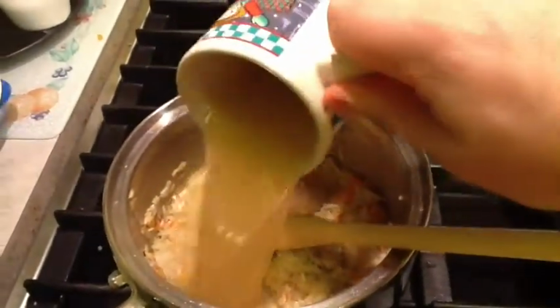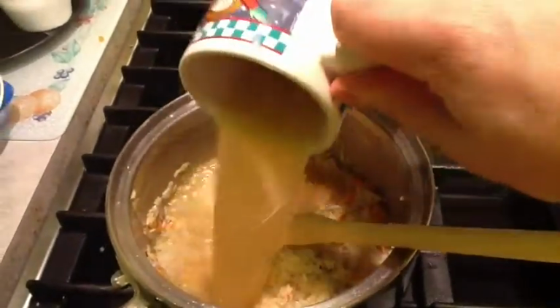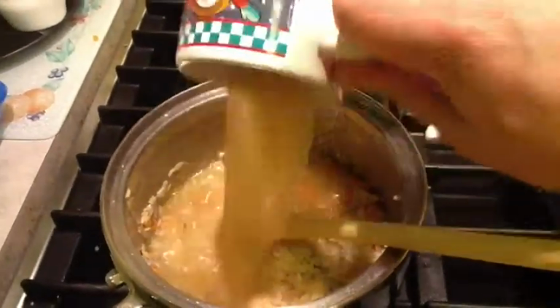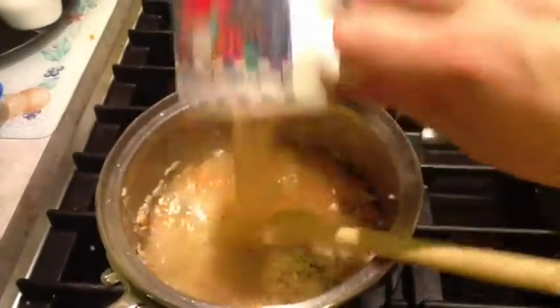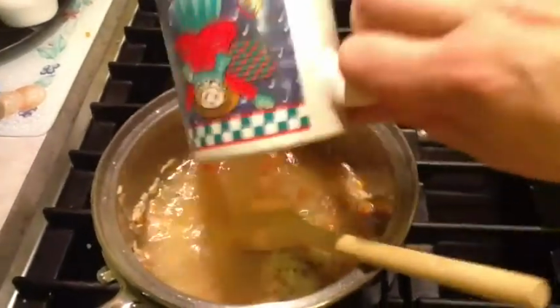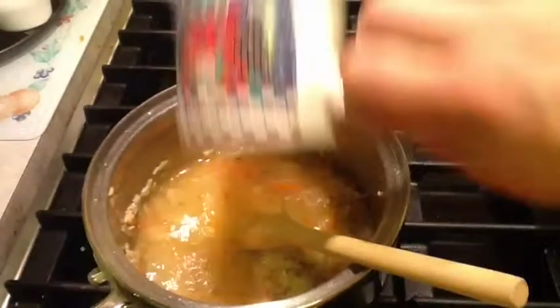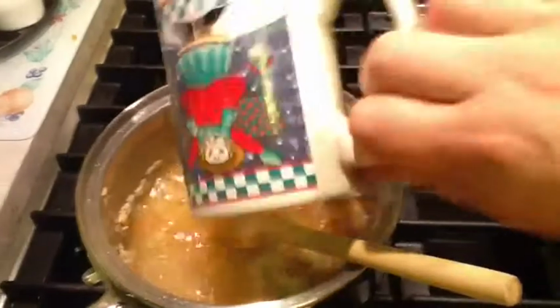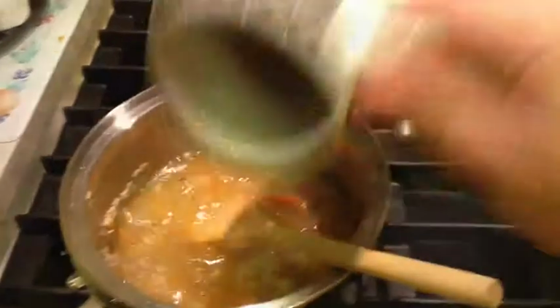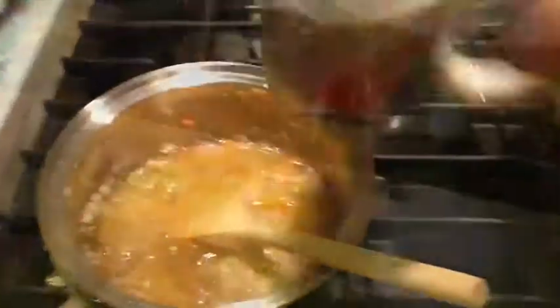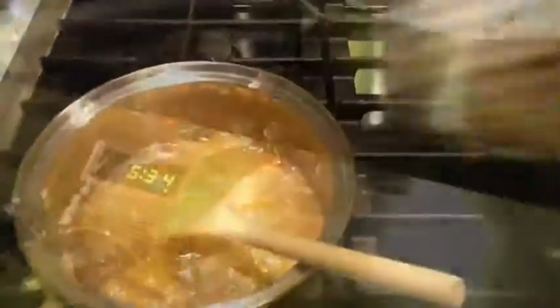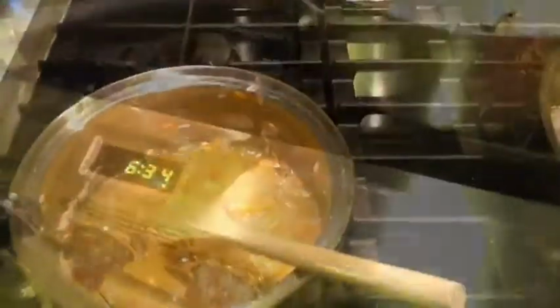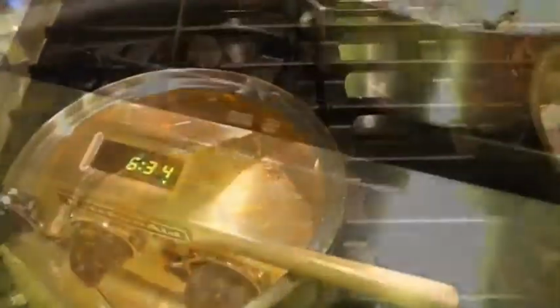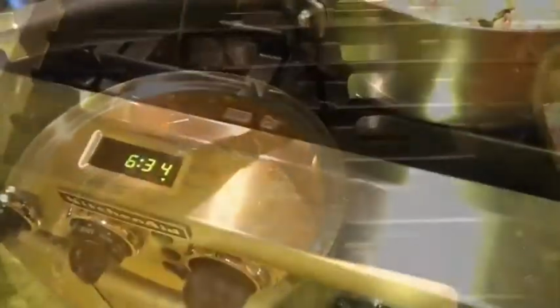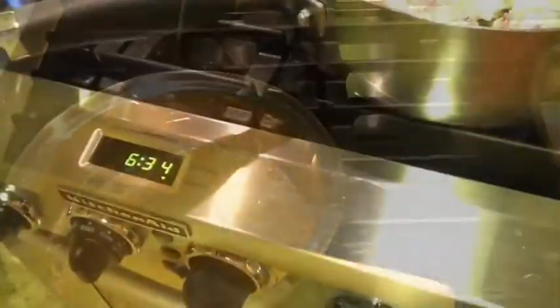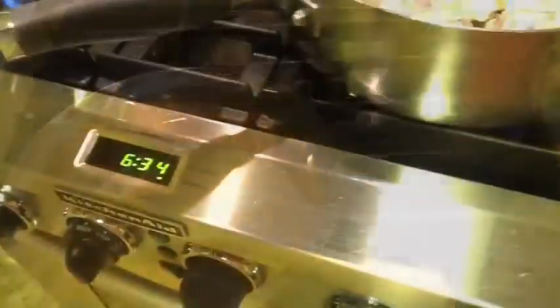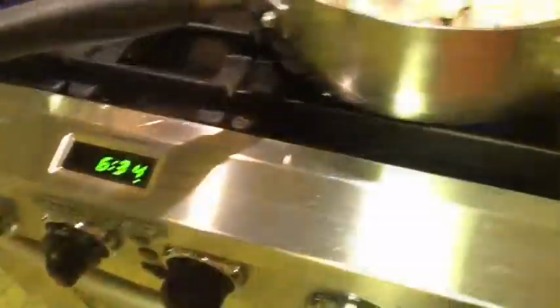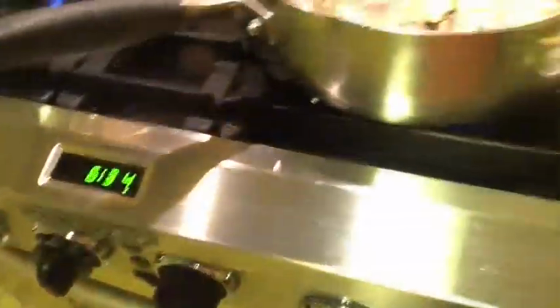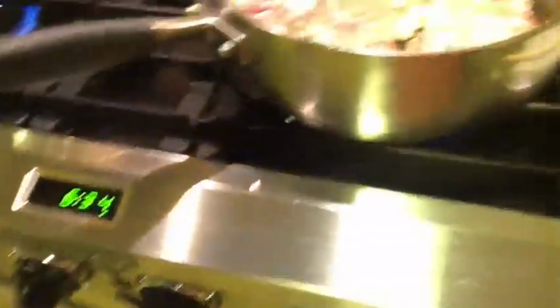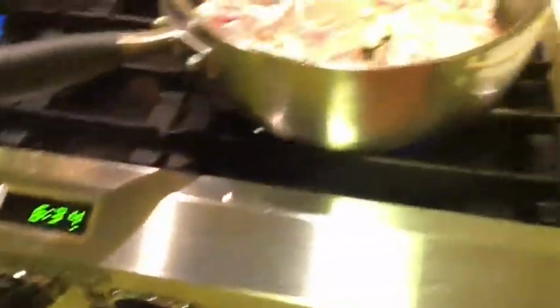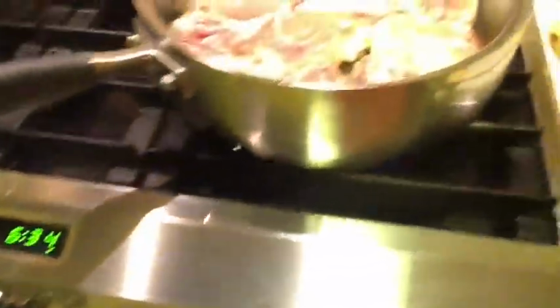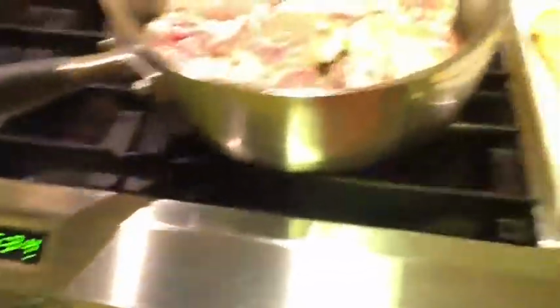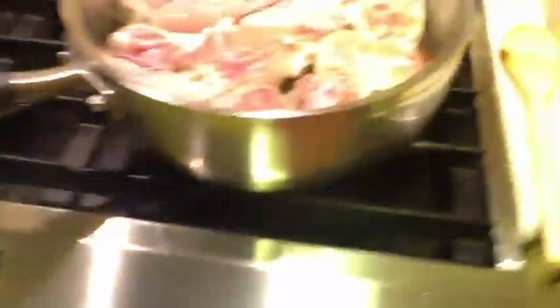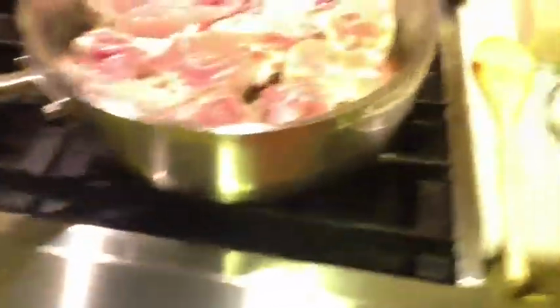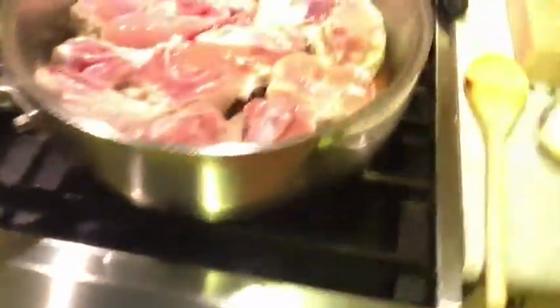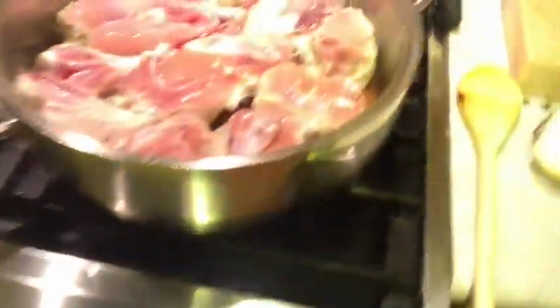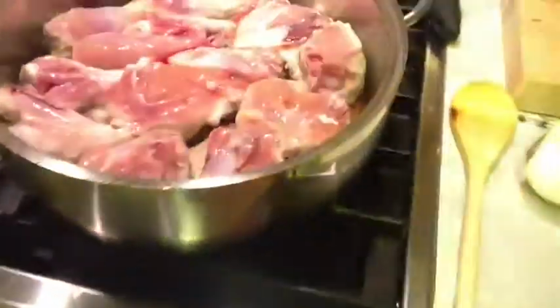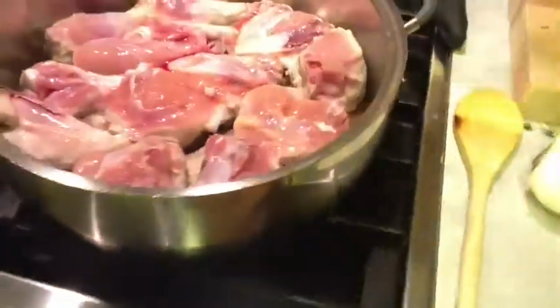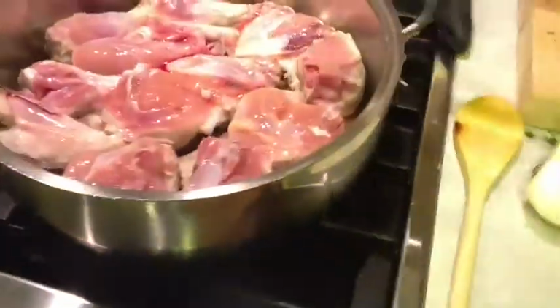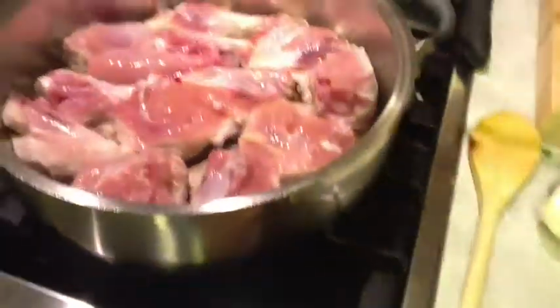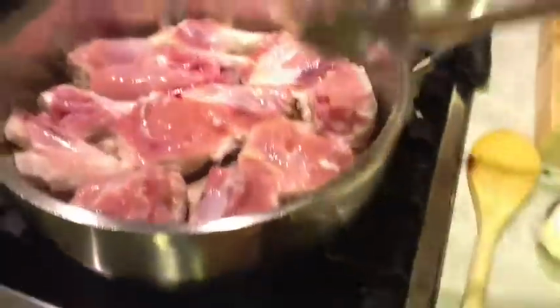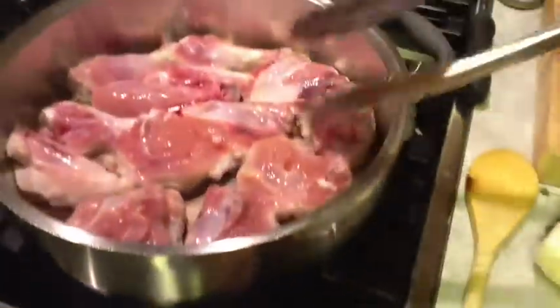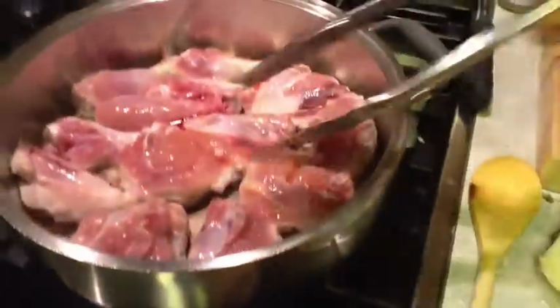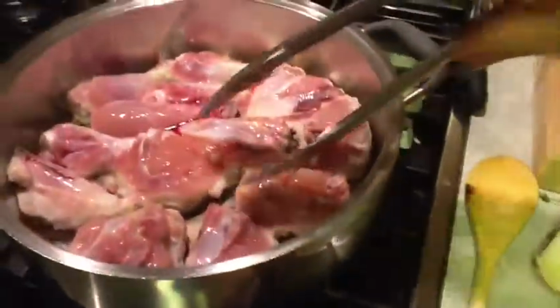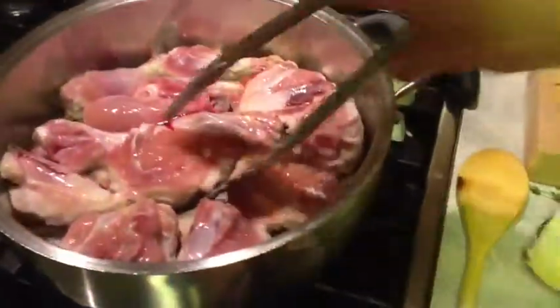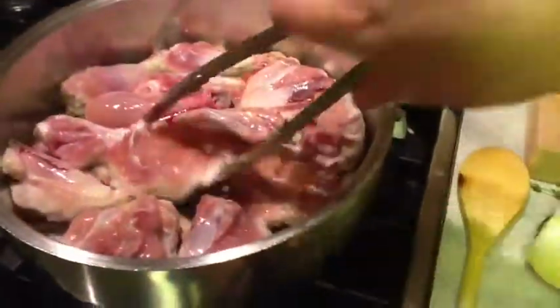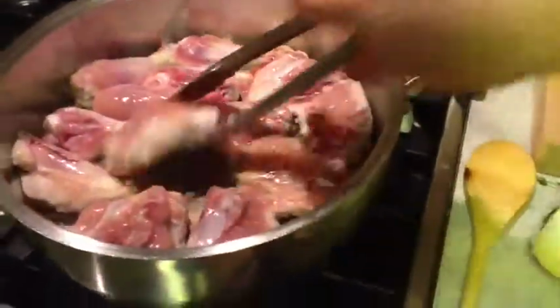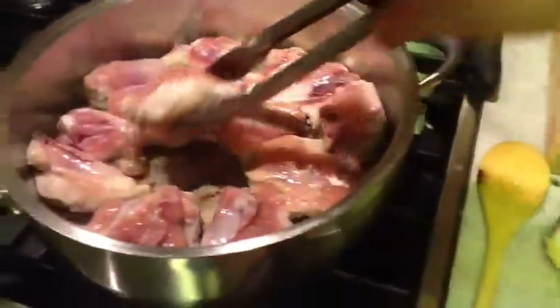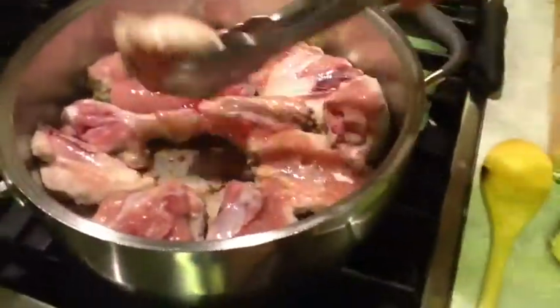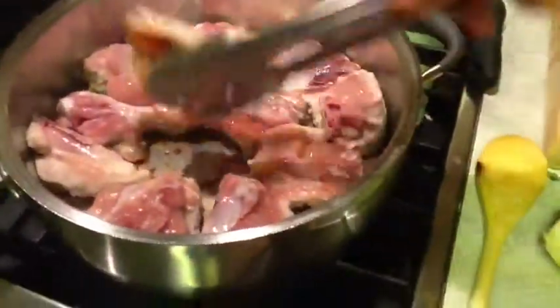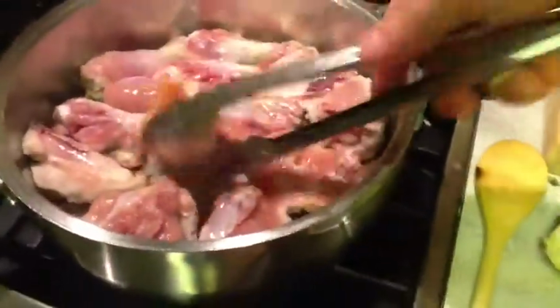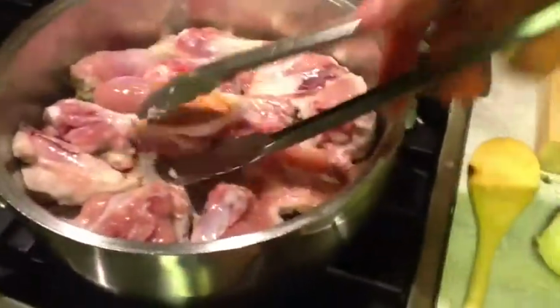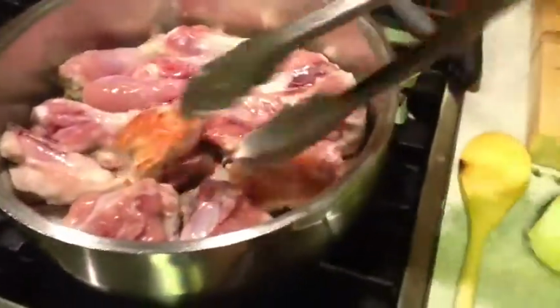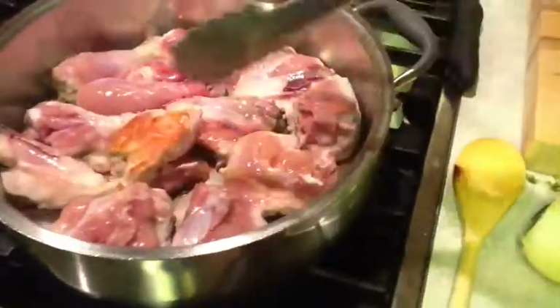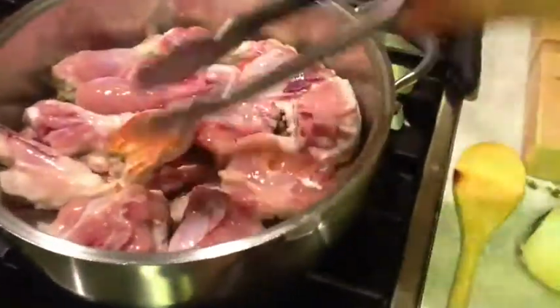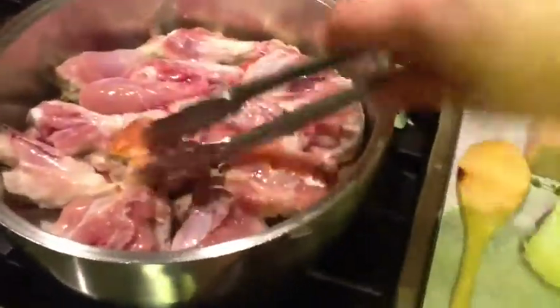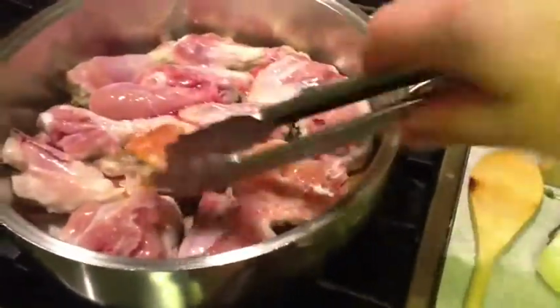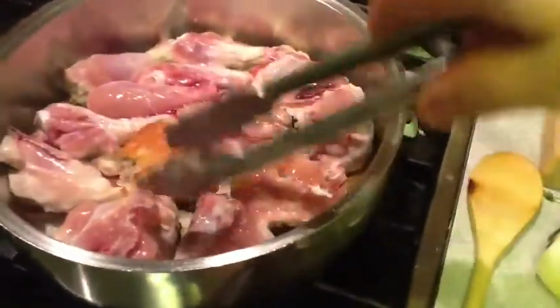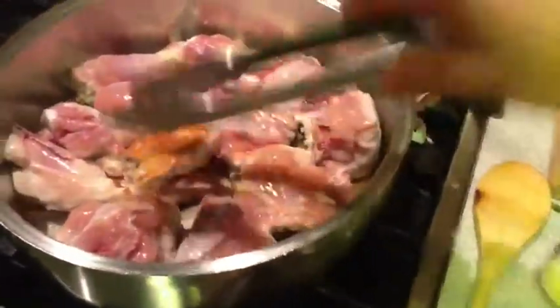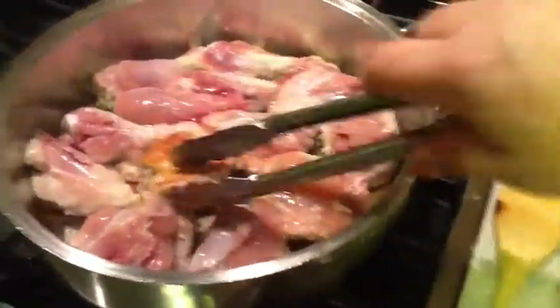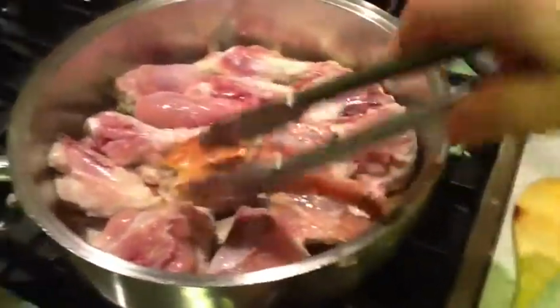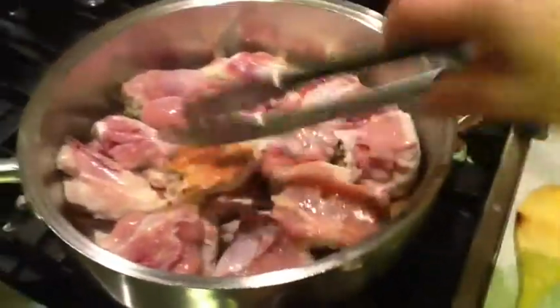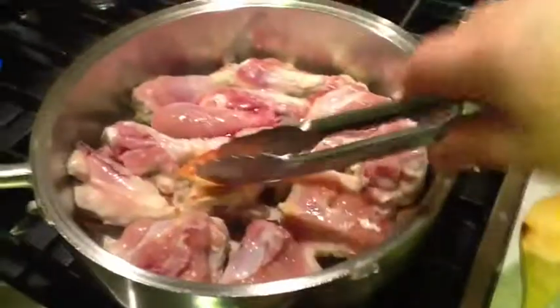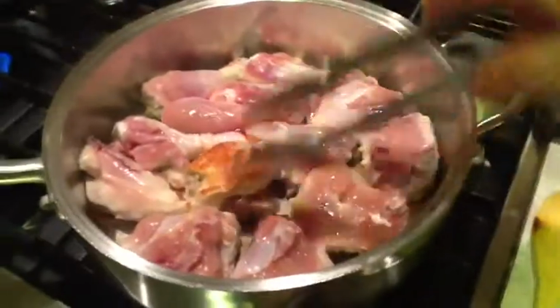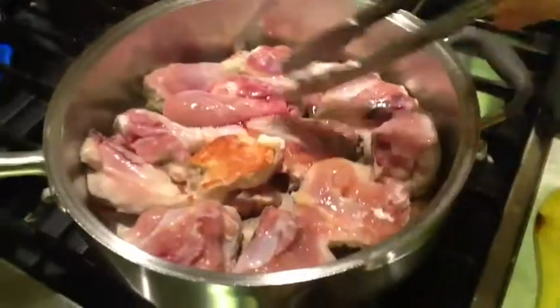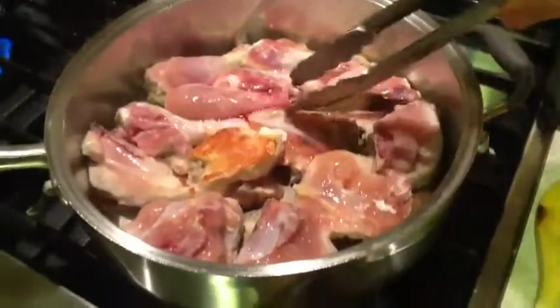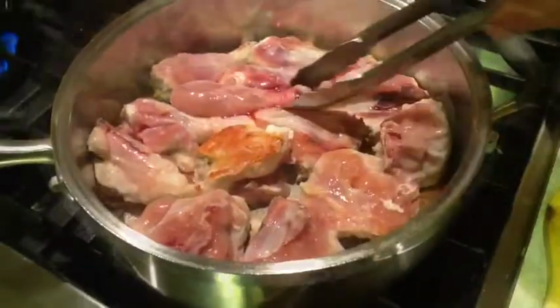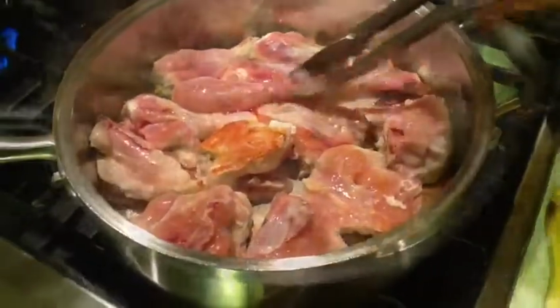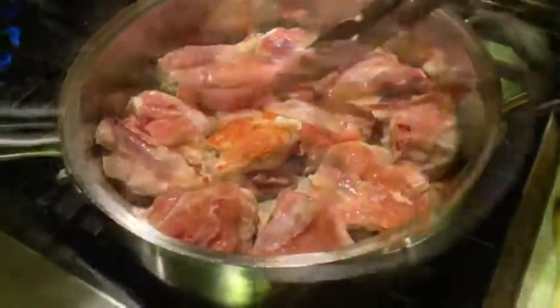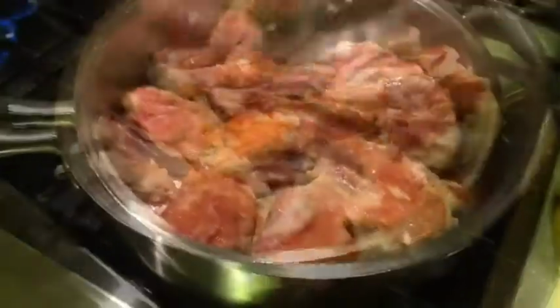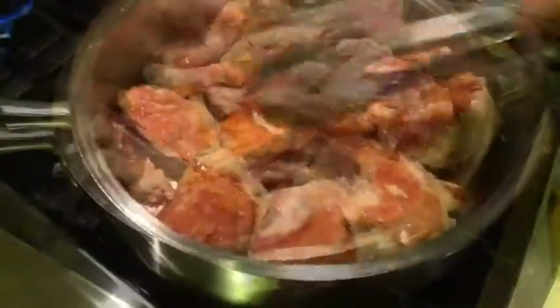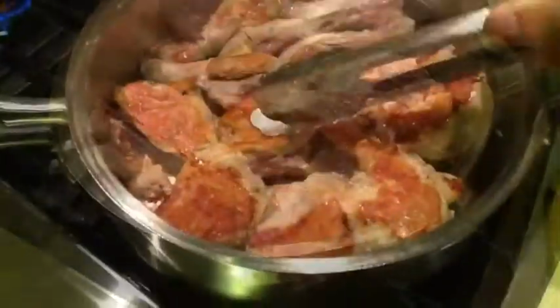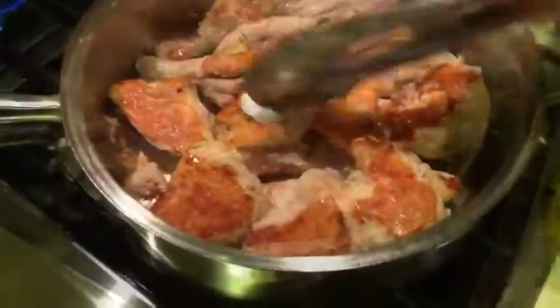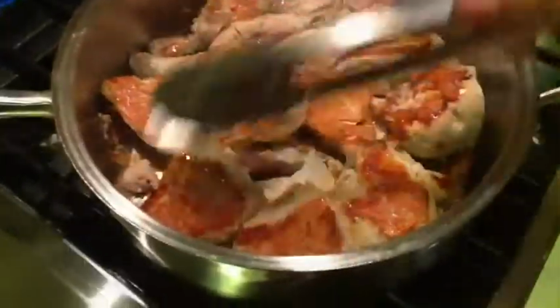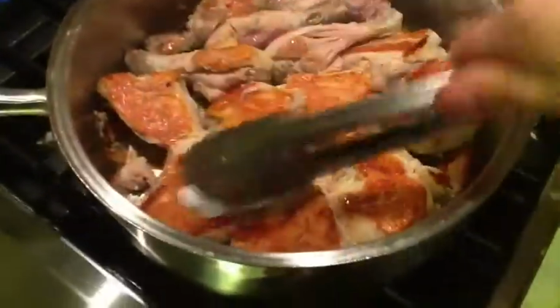For one cup of rice, we're going to add one and a half cups of chicken broth. It's 6:34, 15 minutes in. We flip the chicken — nicely browned.